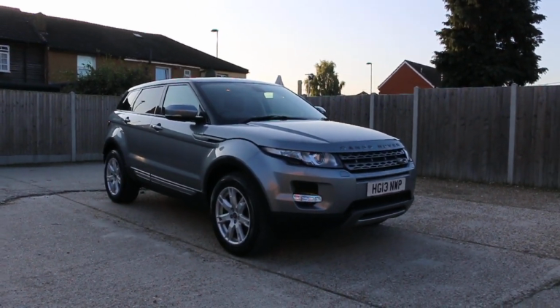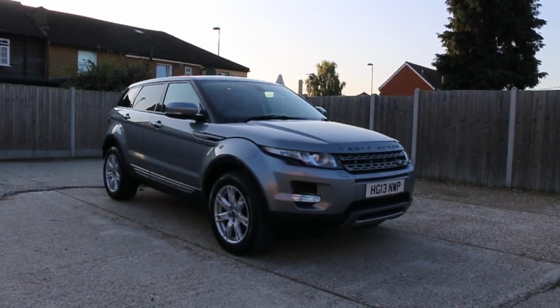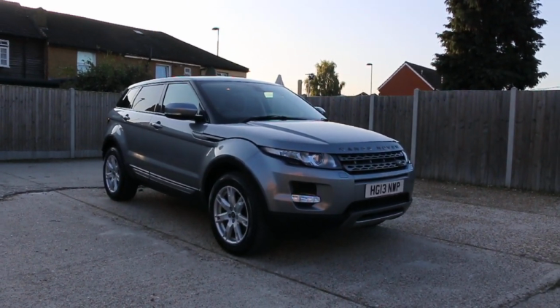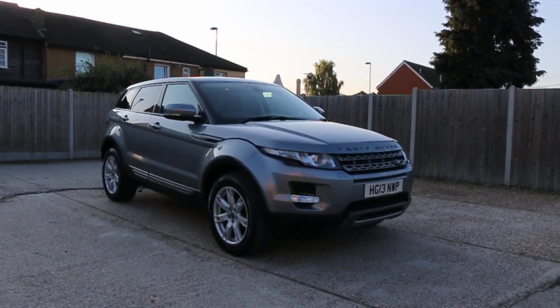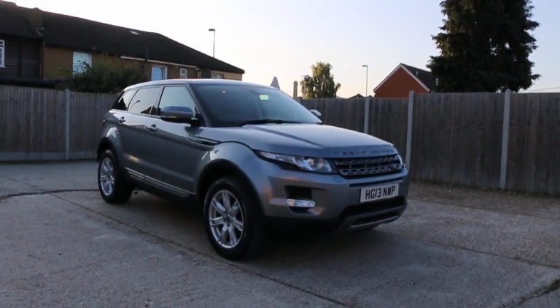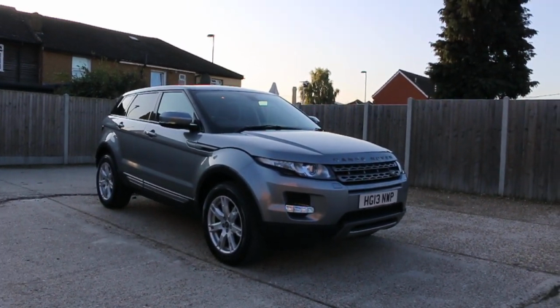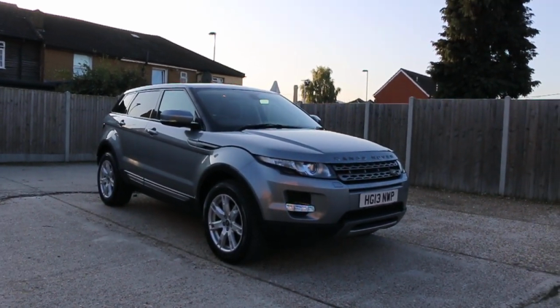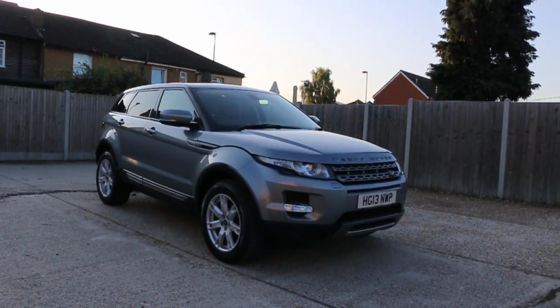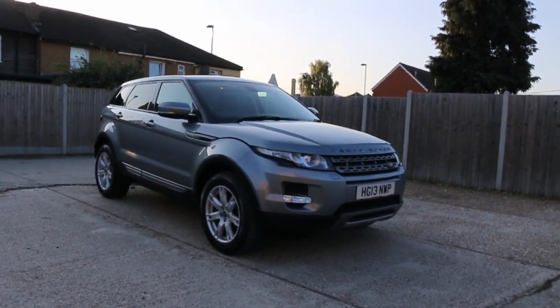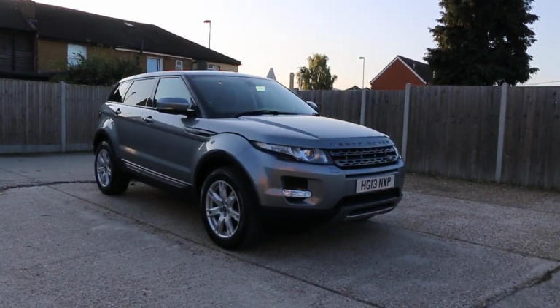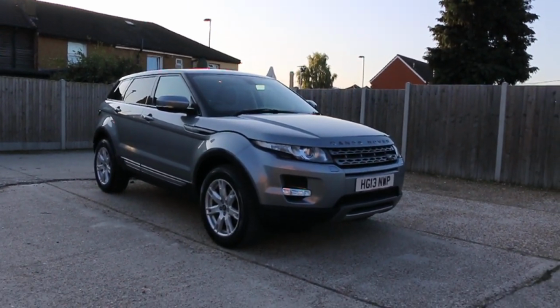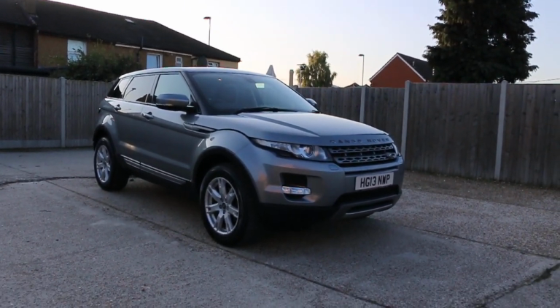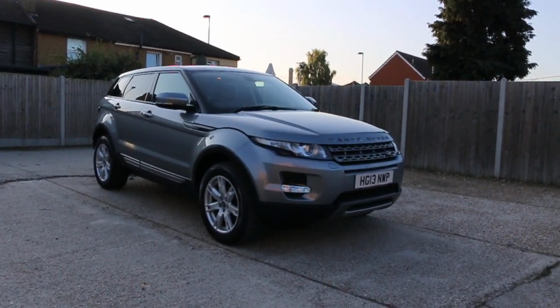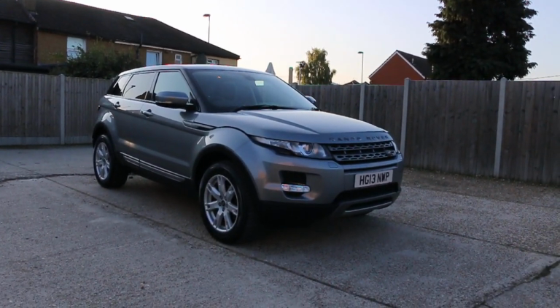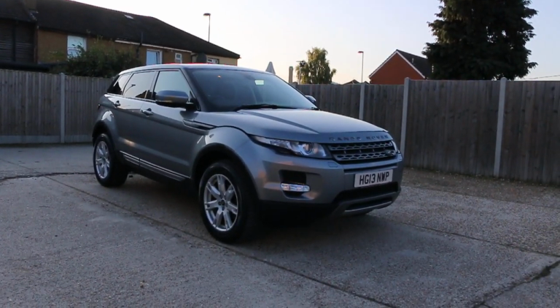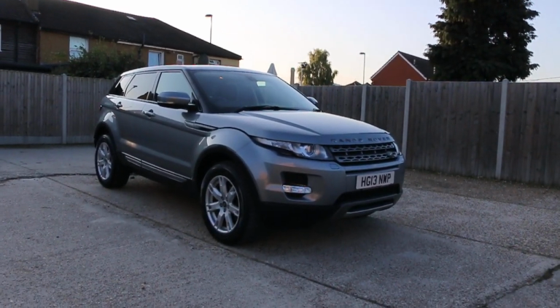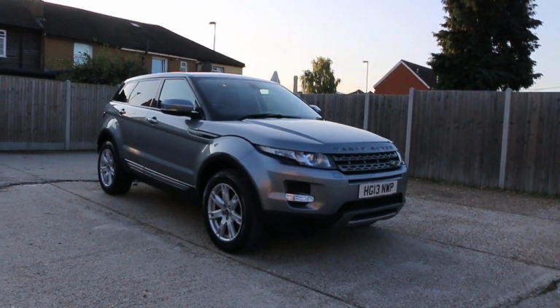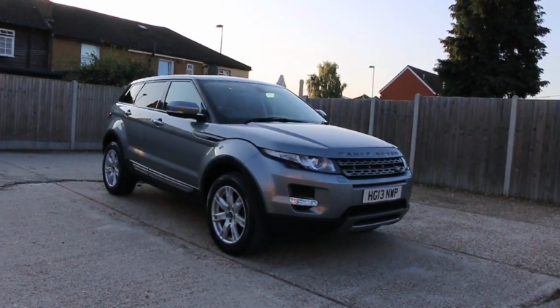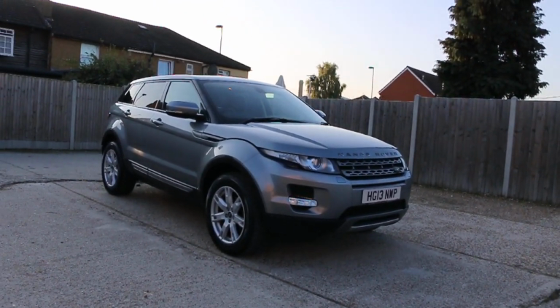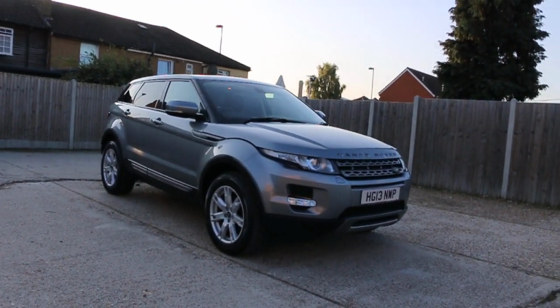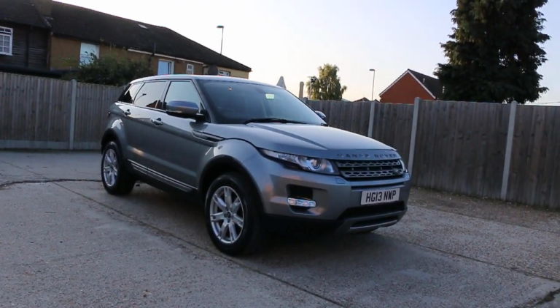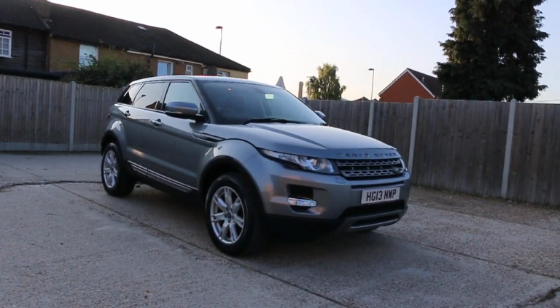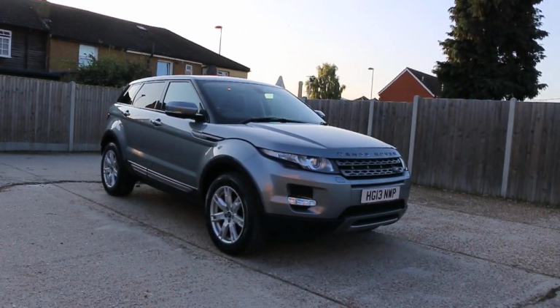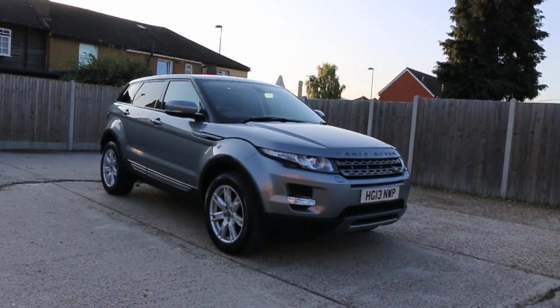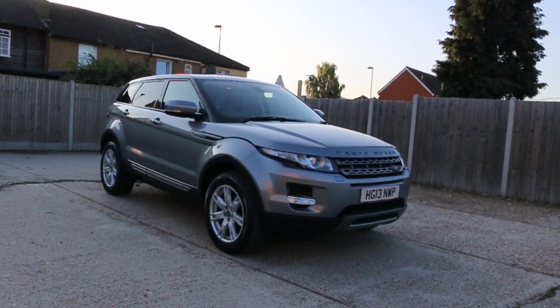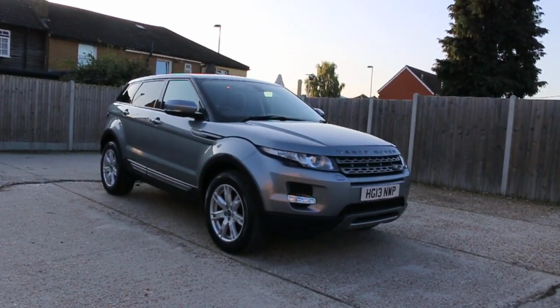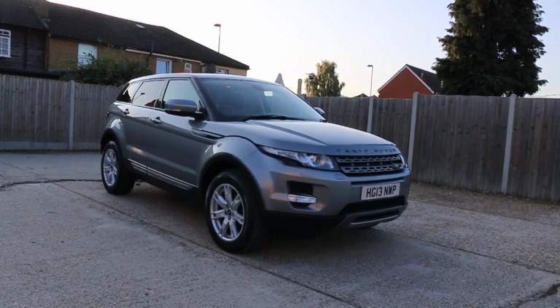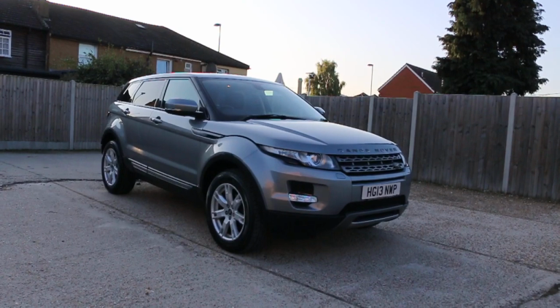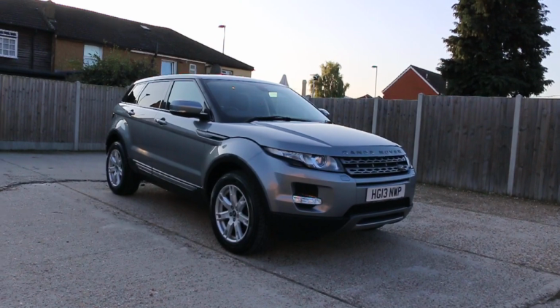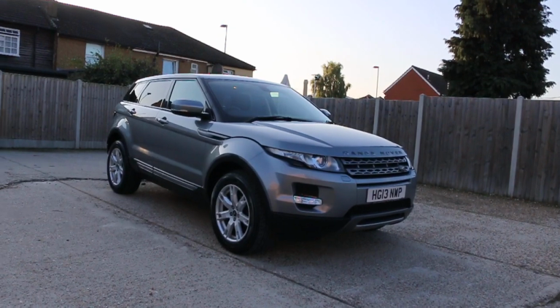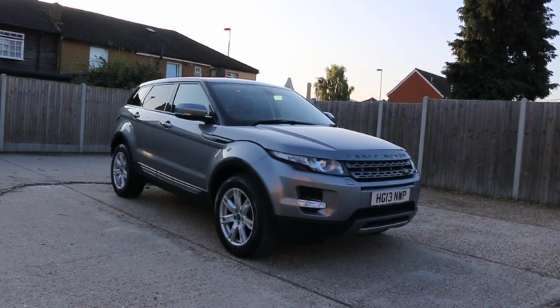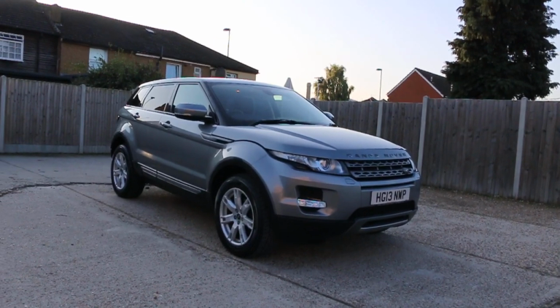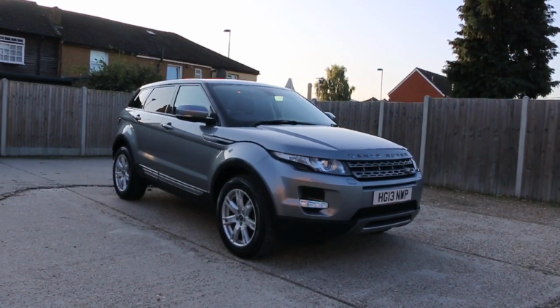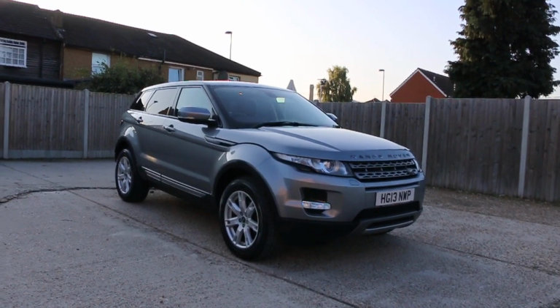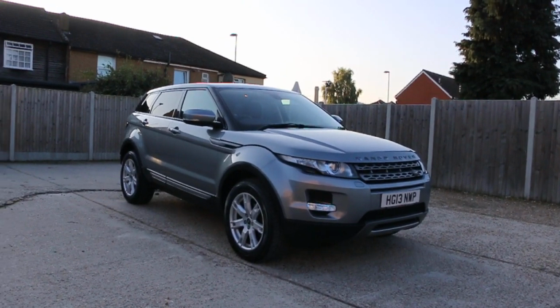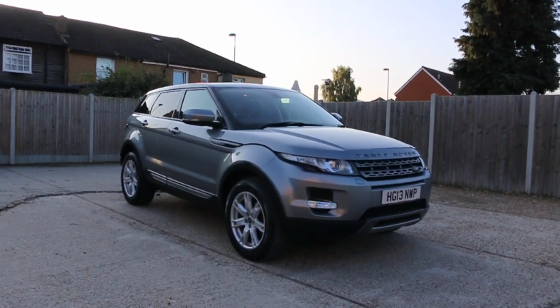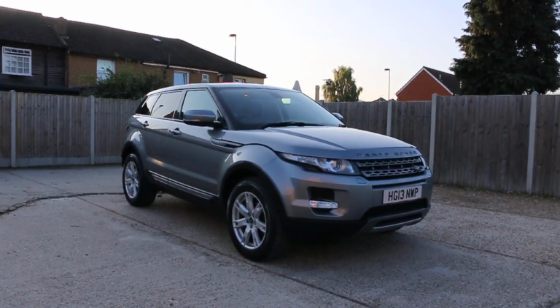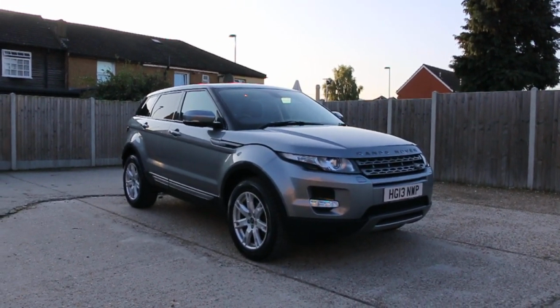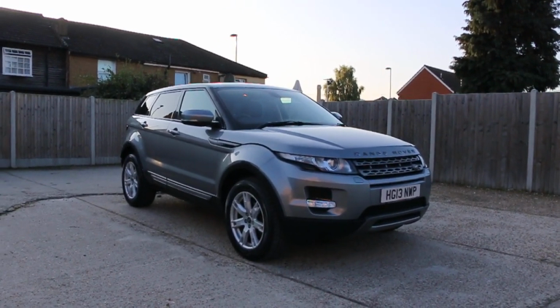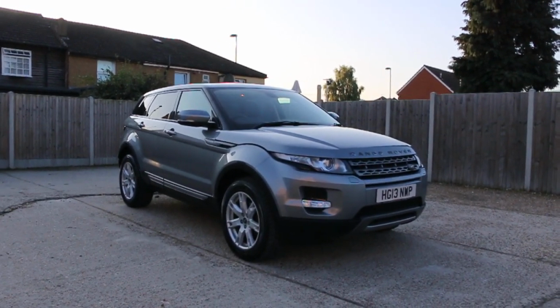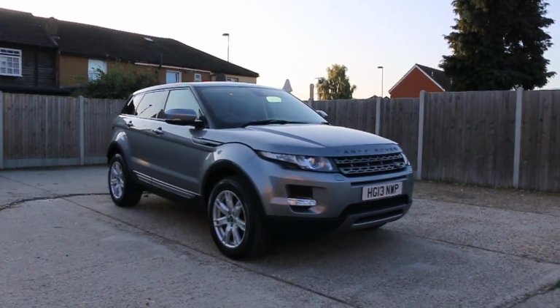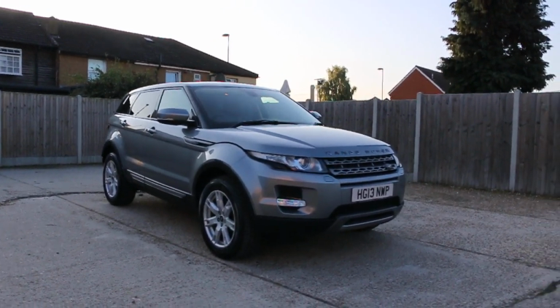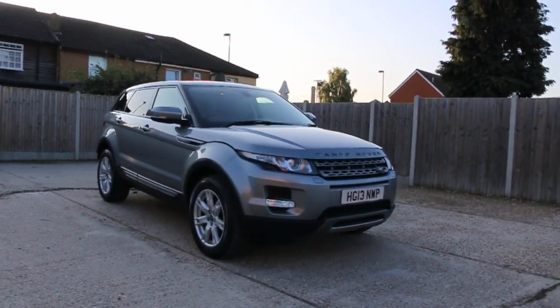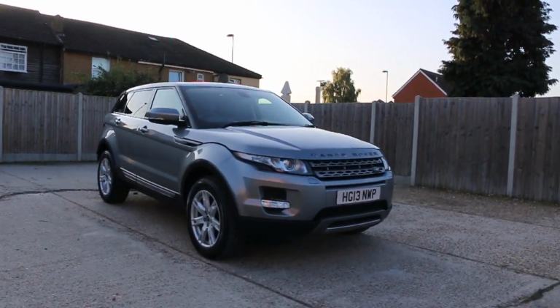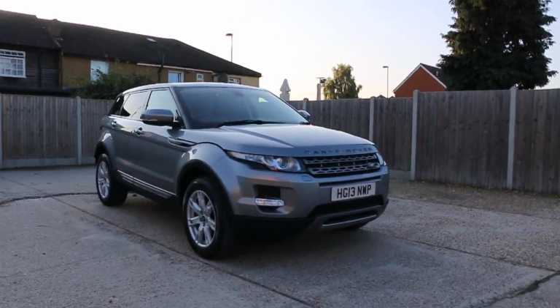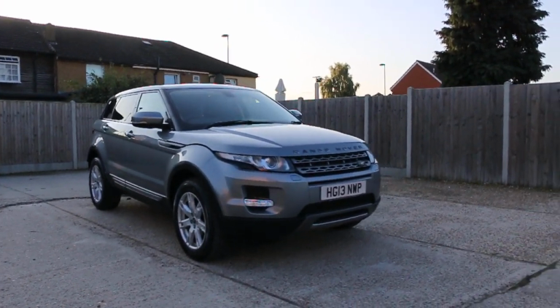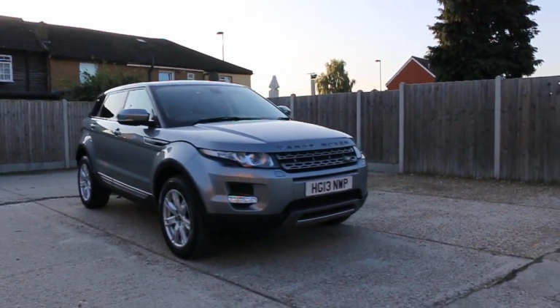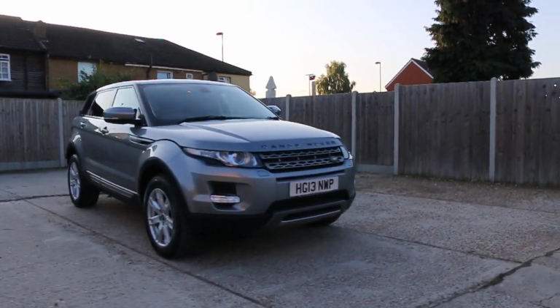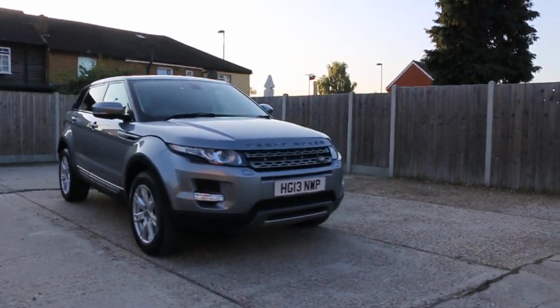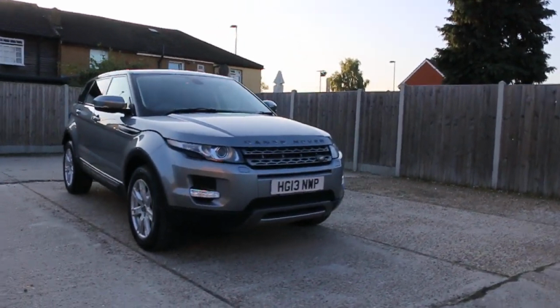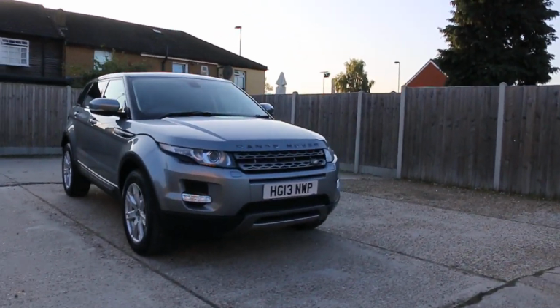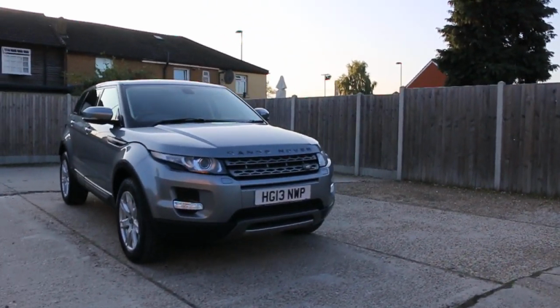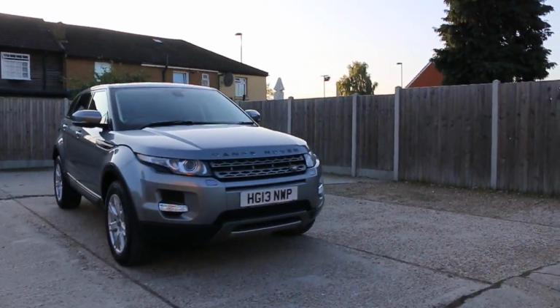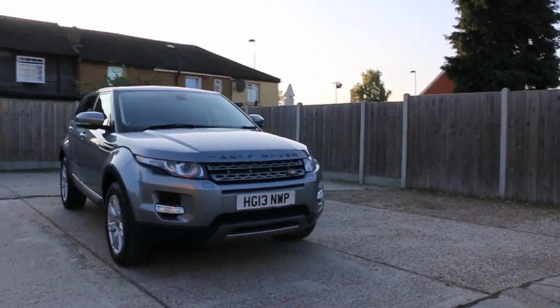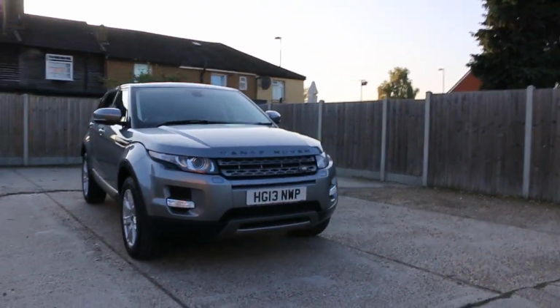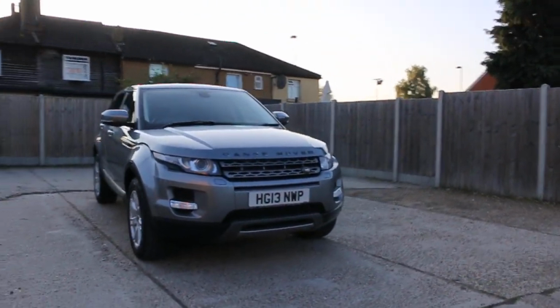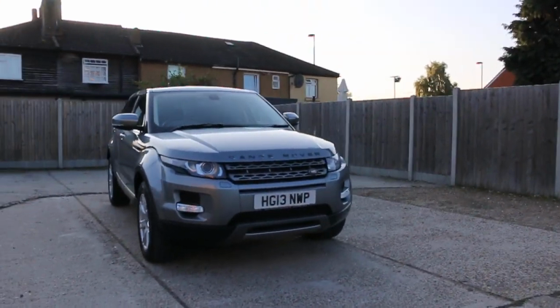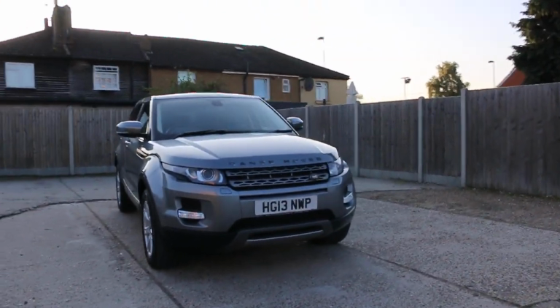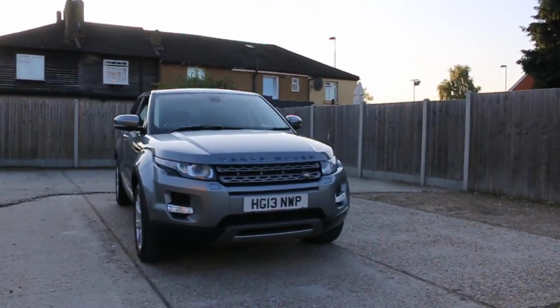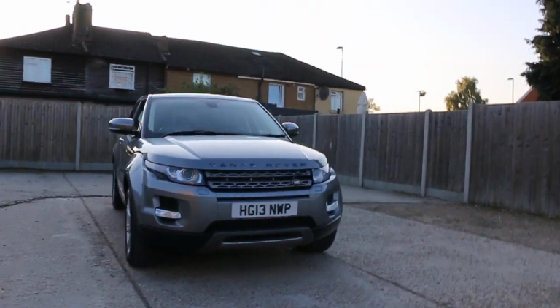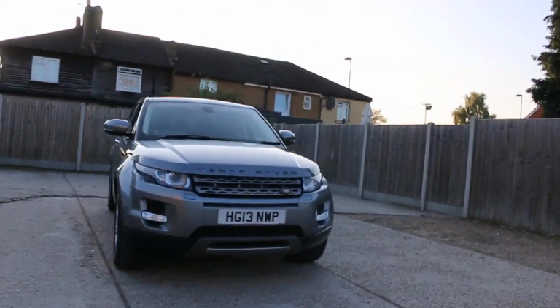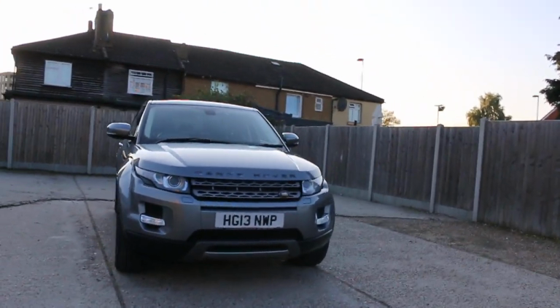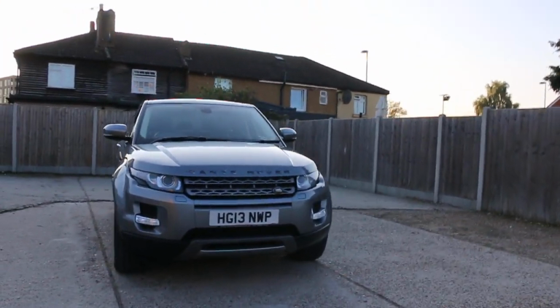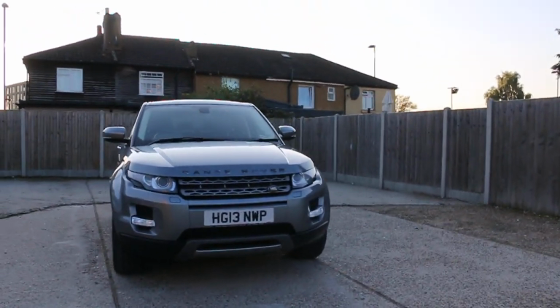Now available at McCarty Cars: Range Rover Evoque, 13 plate, 2013.